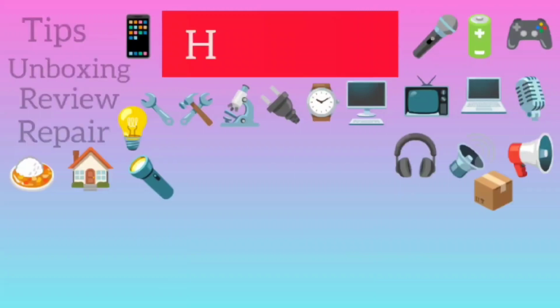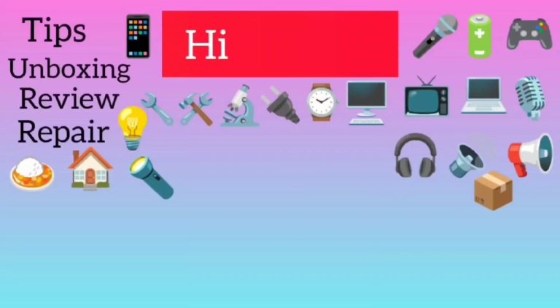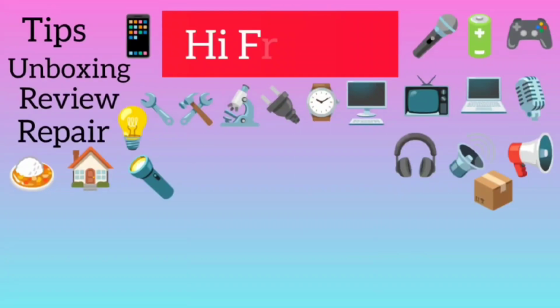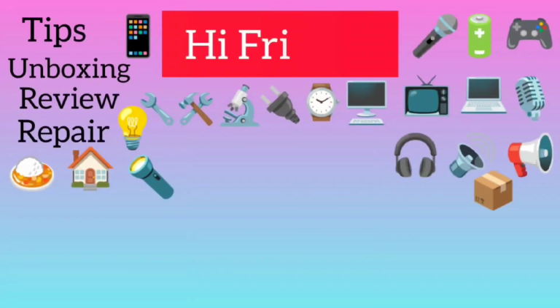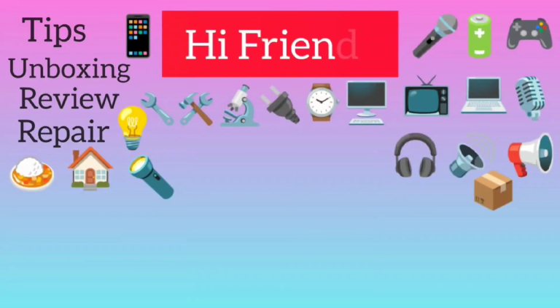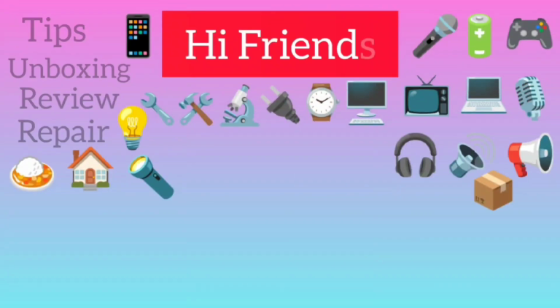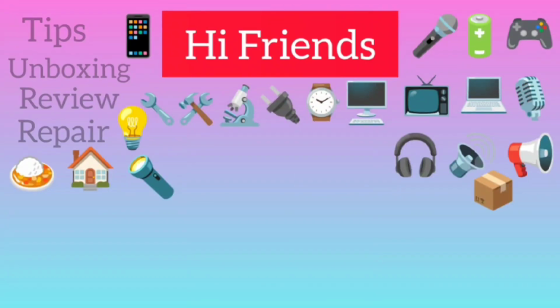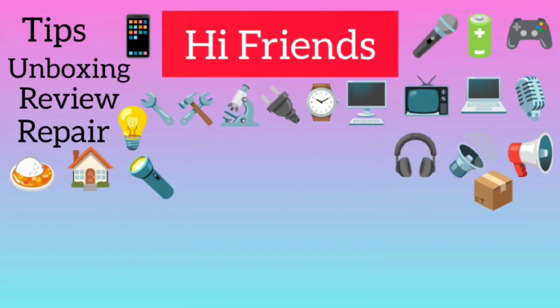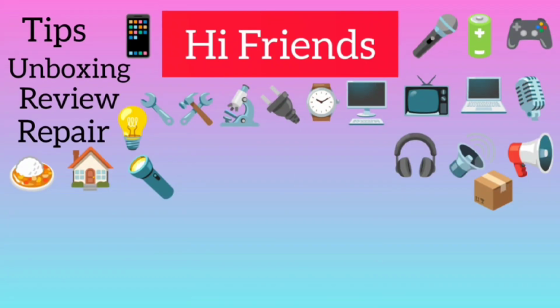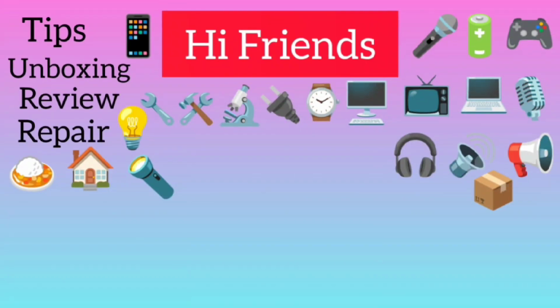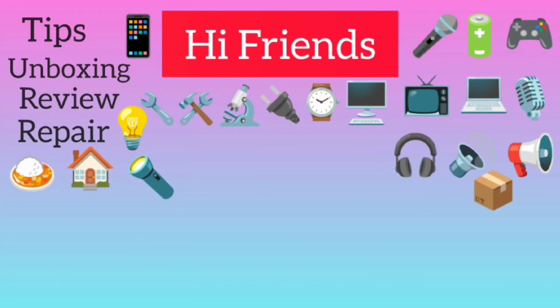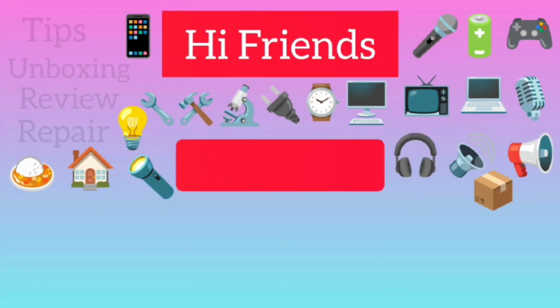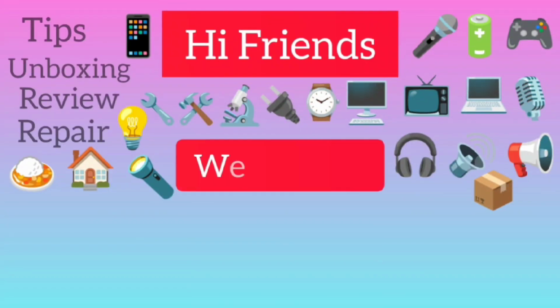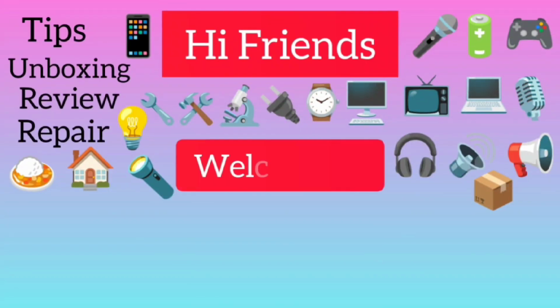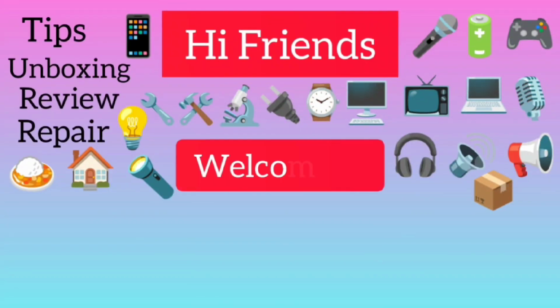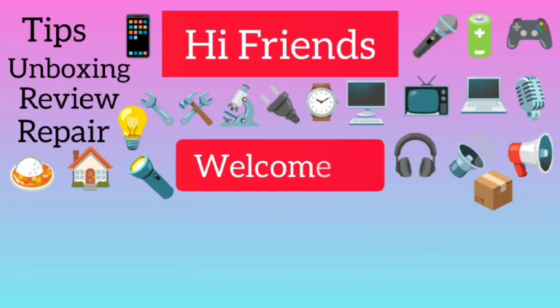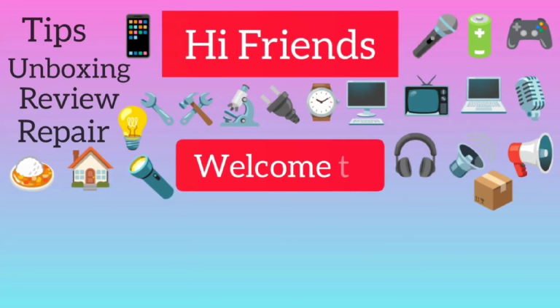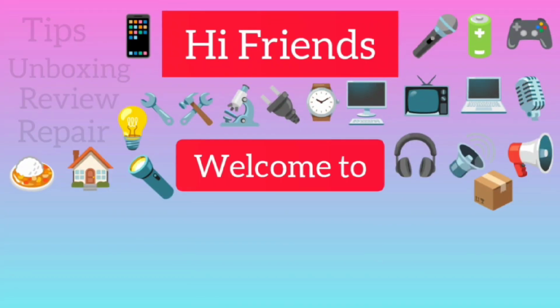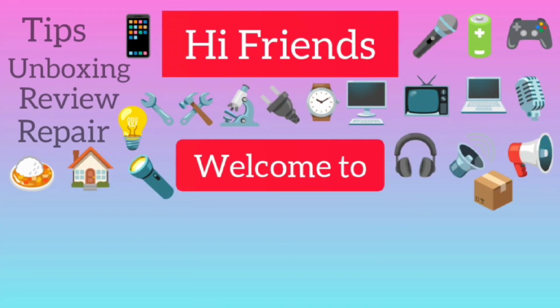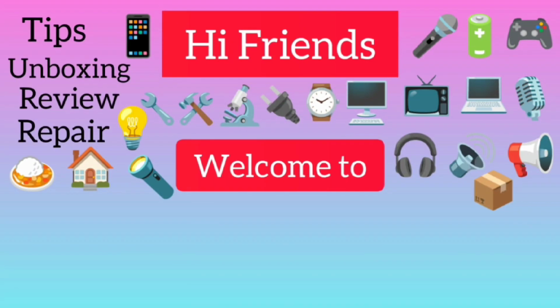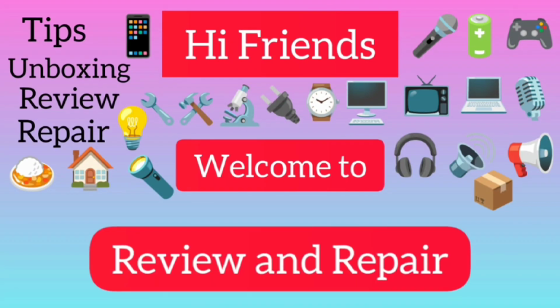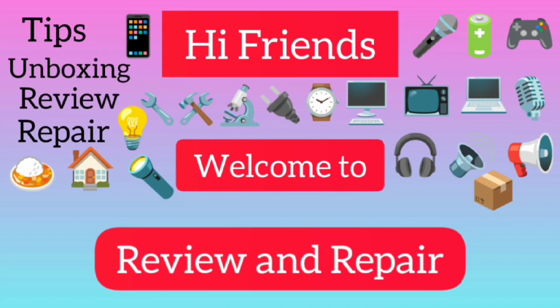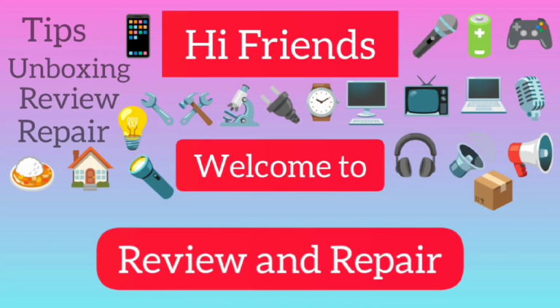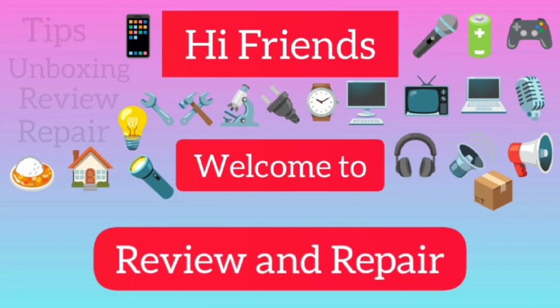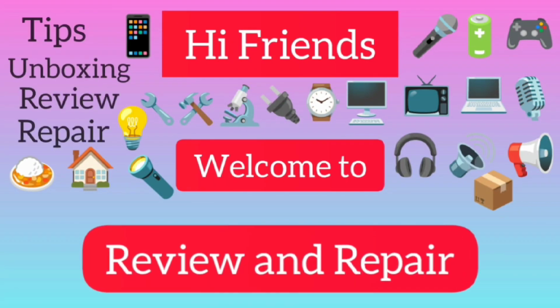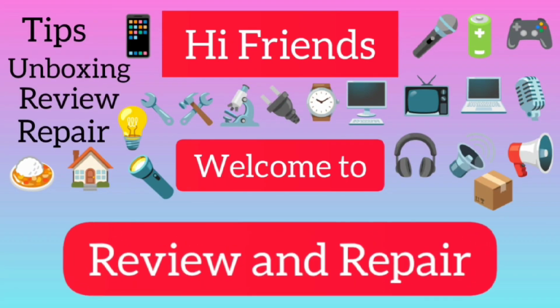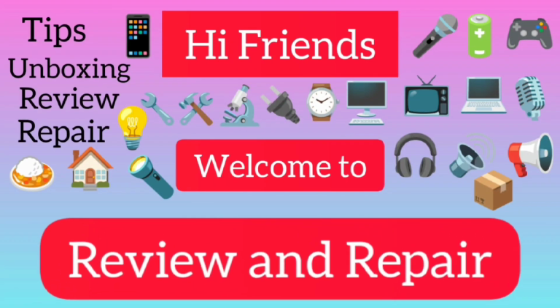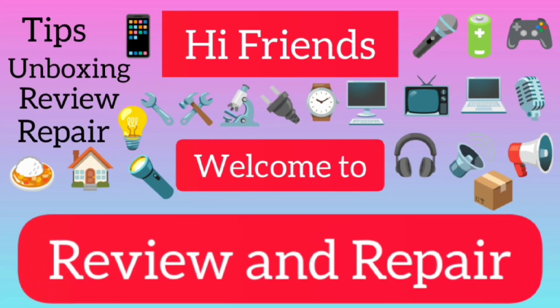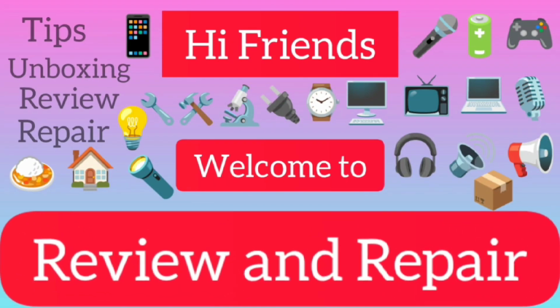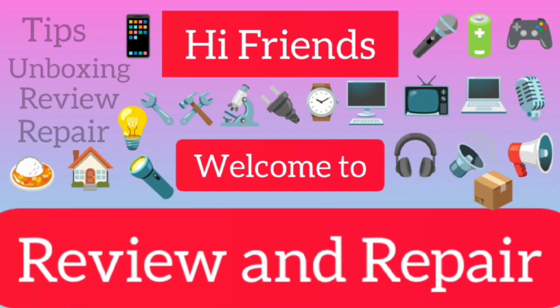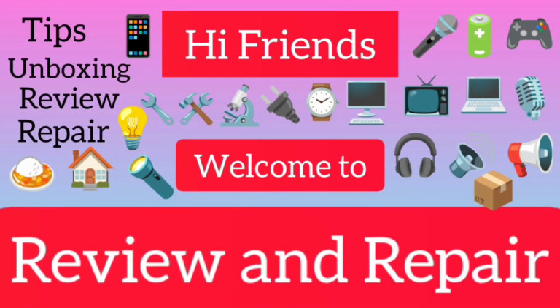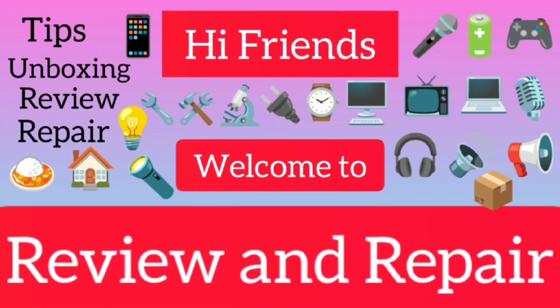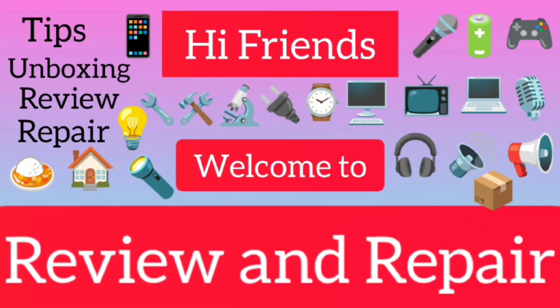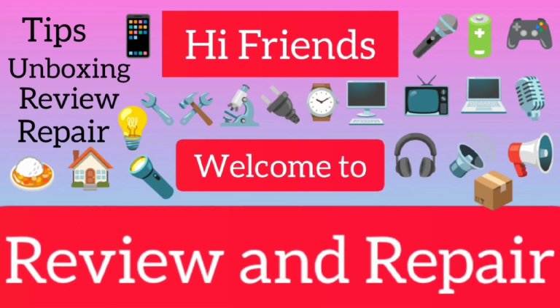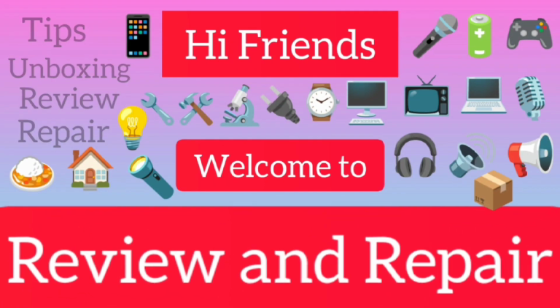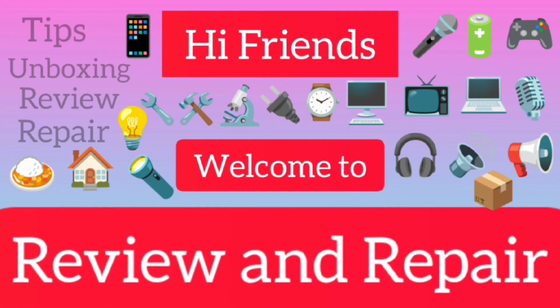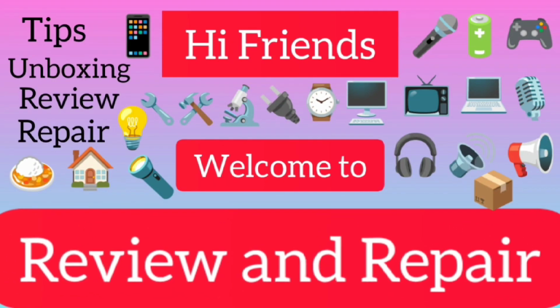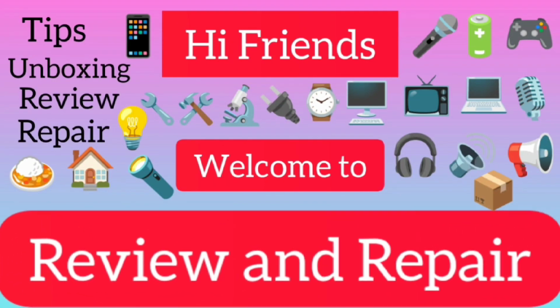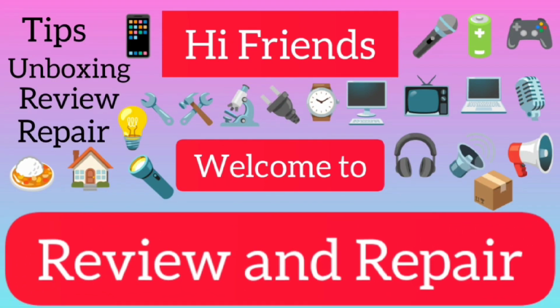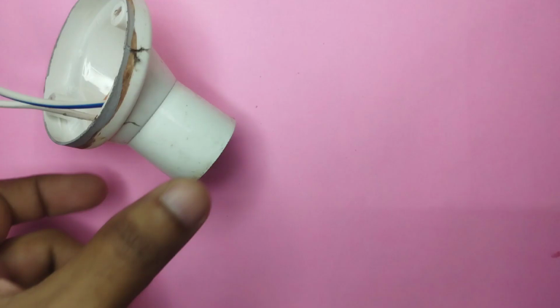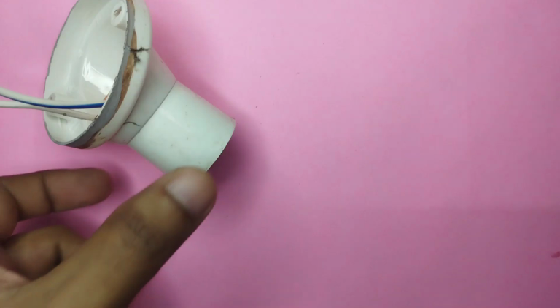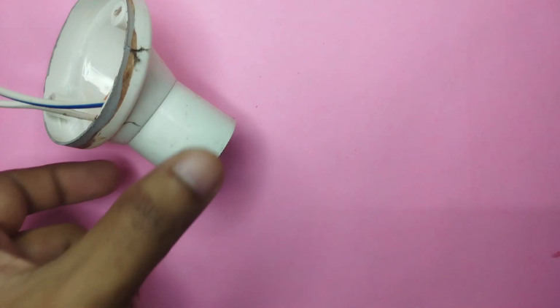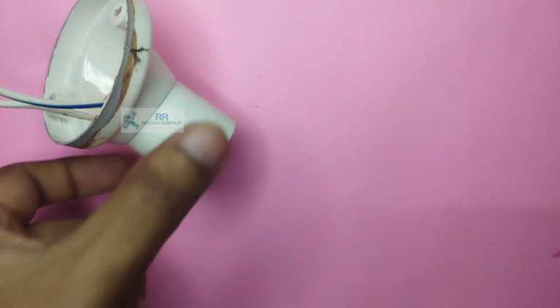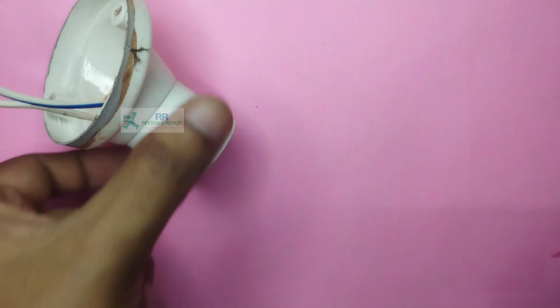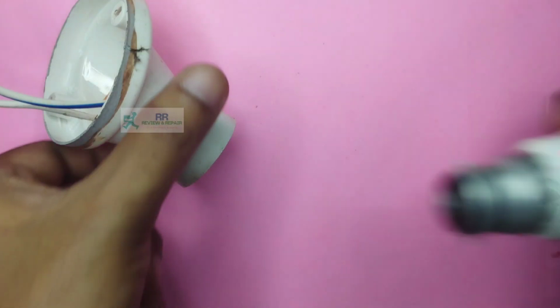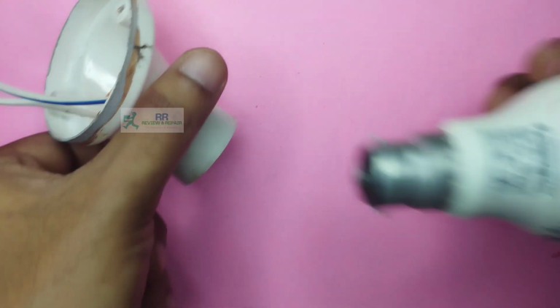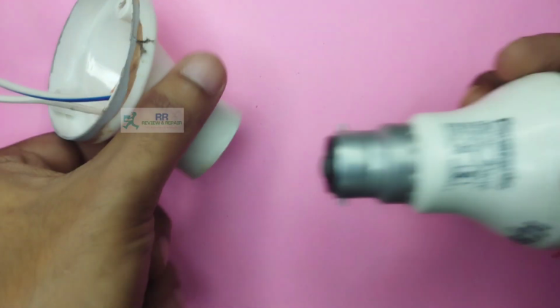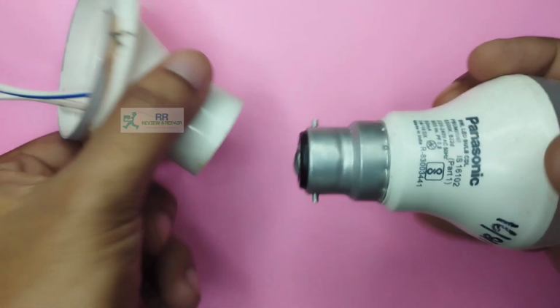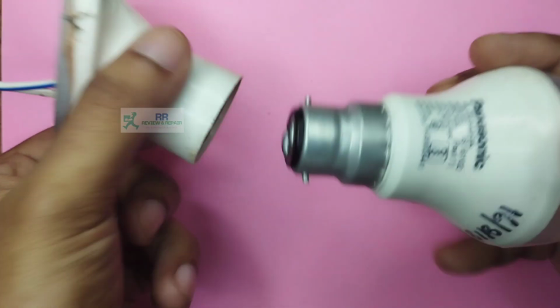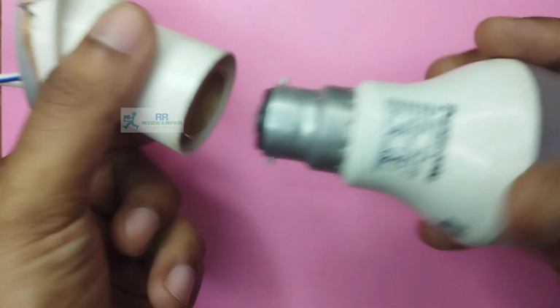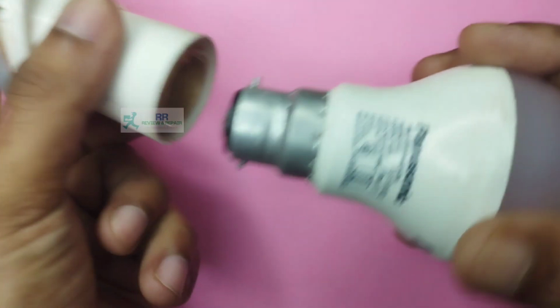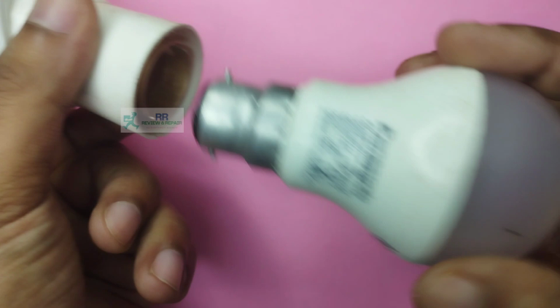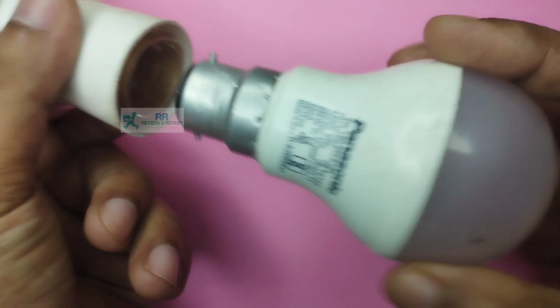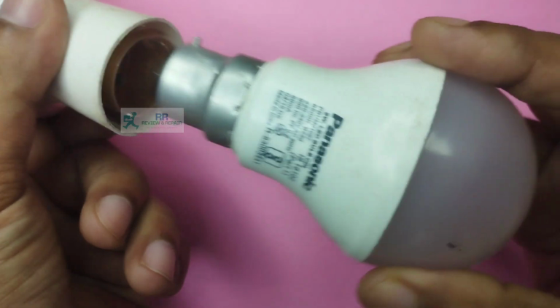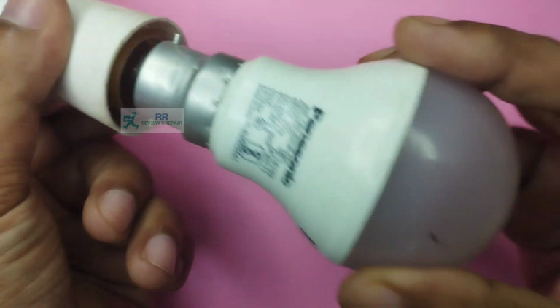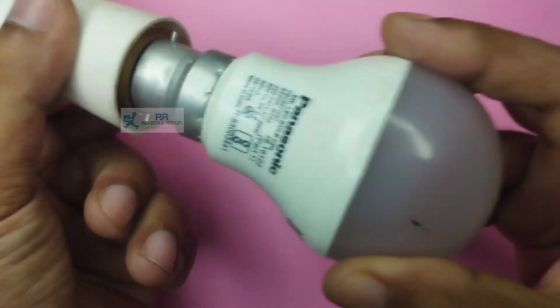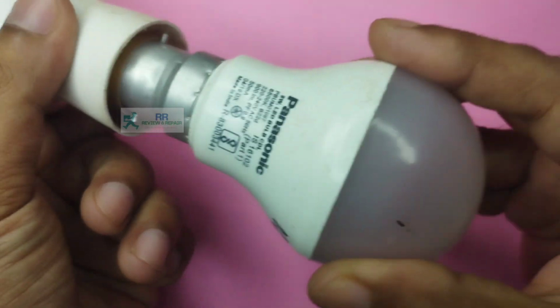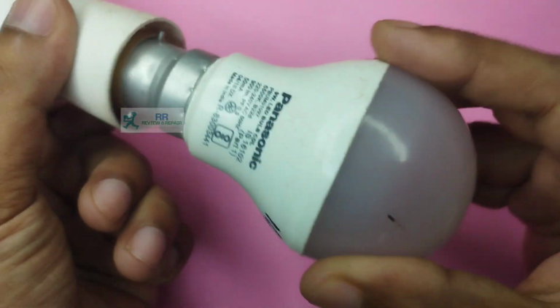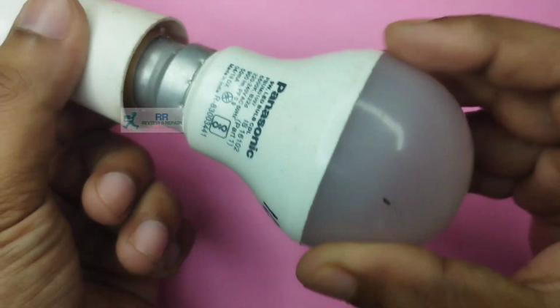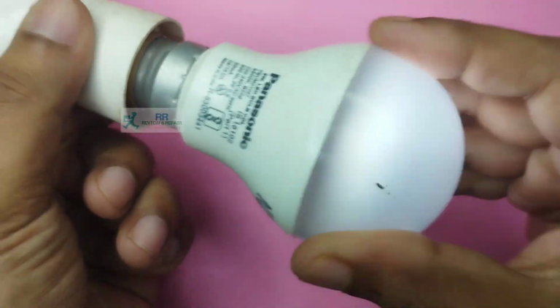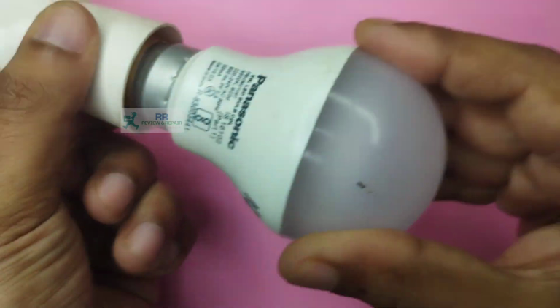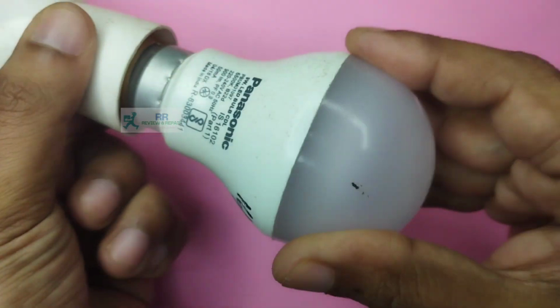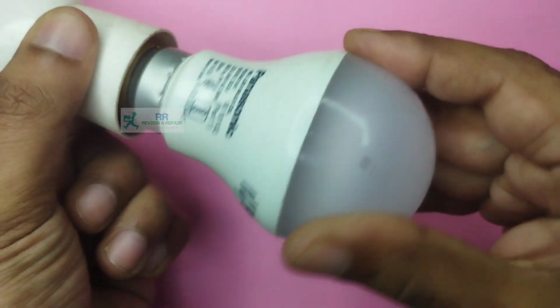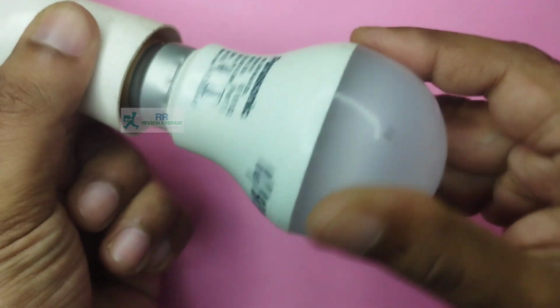Hi Friends! Welcome to our channel Review and Repair. Today we are going to repair this 9V LED Bulb.